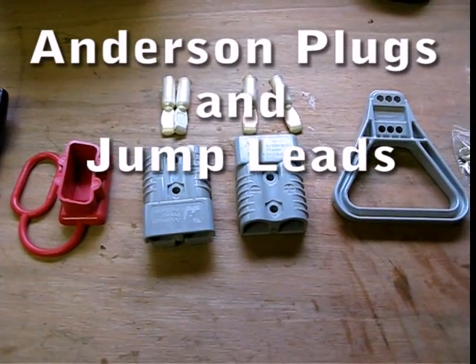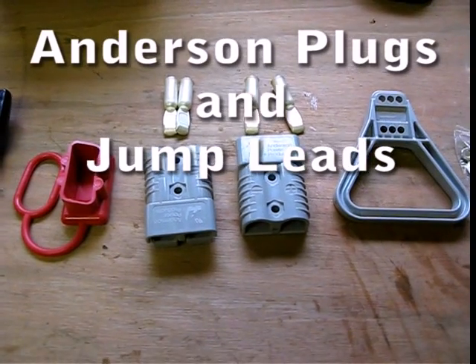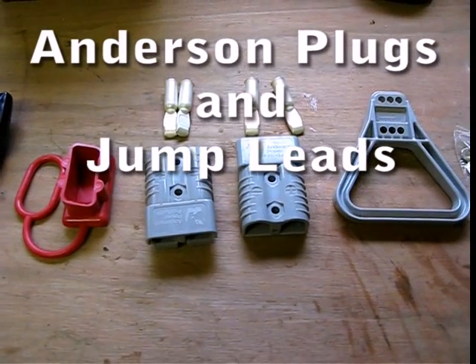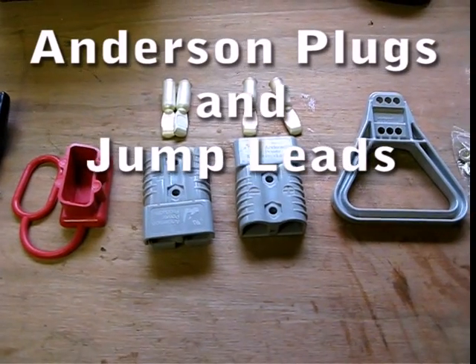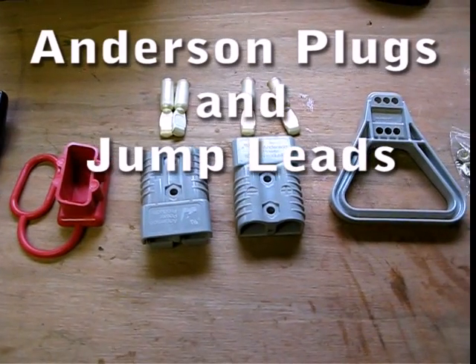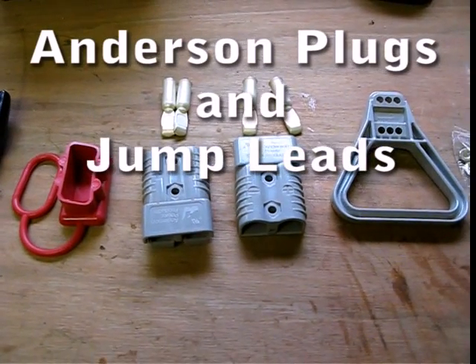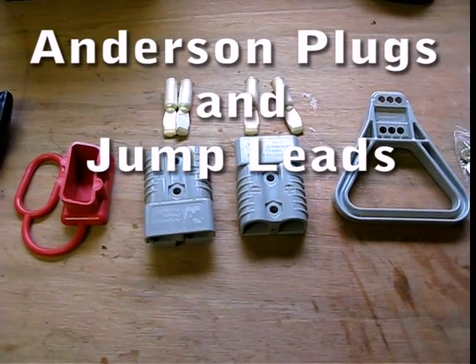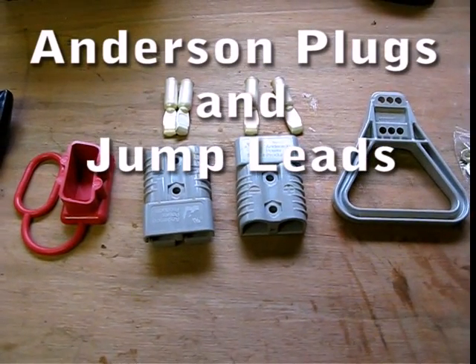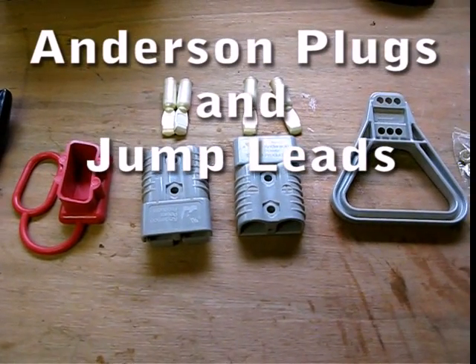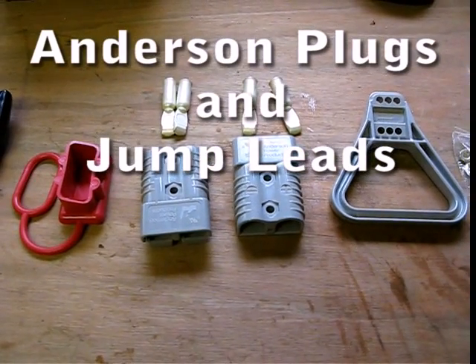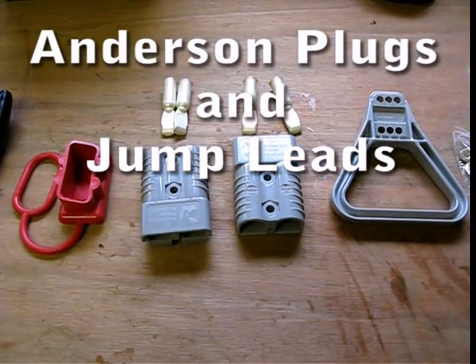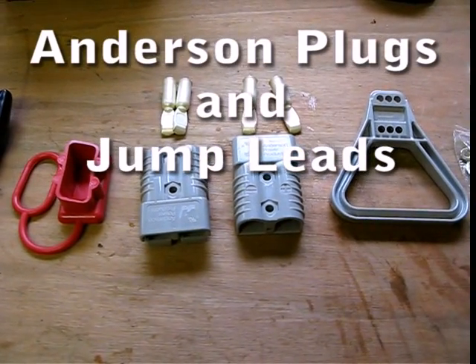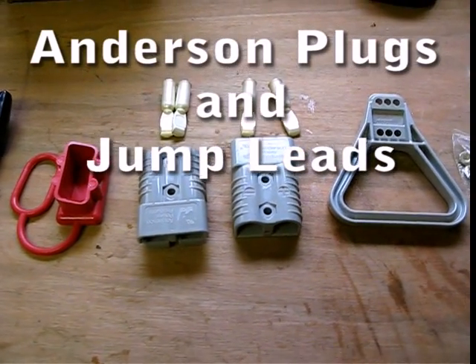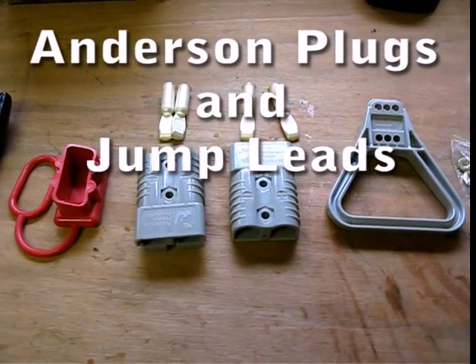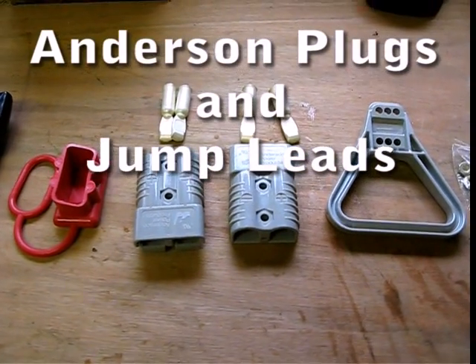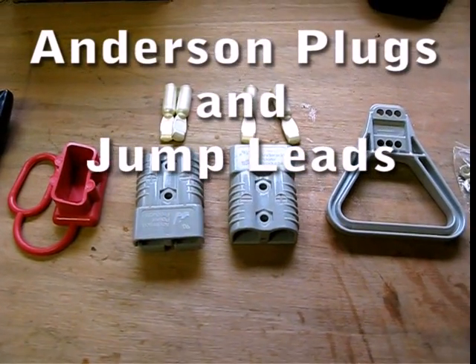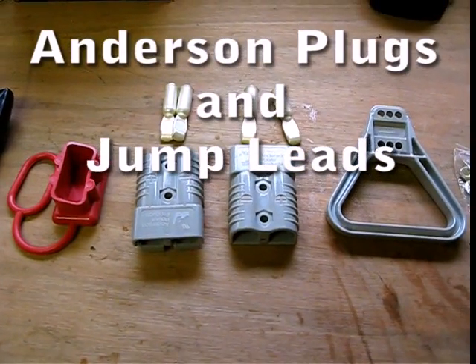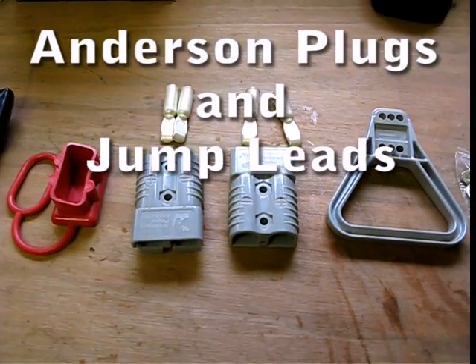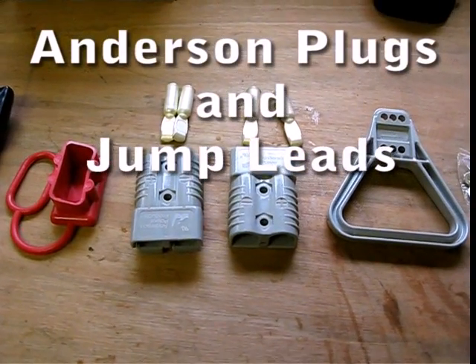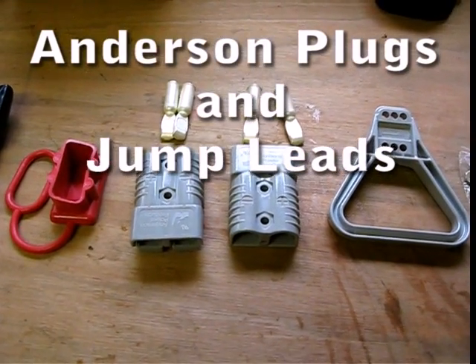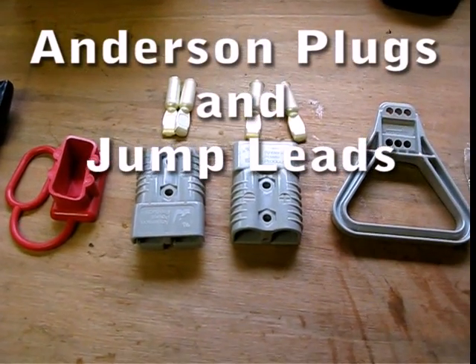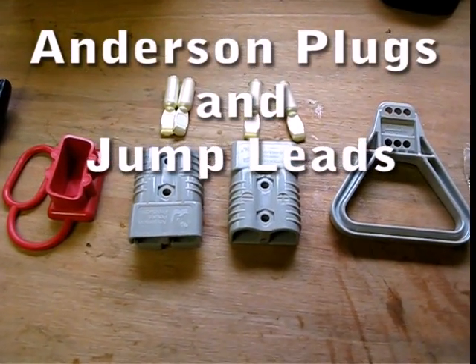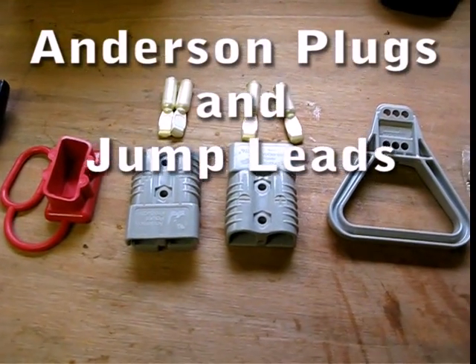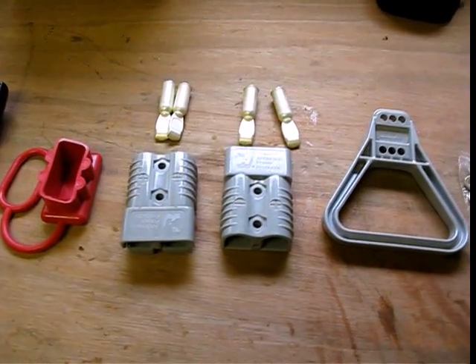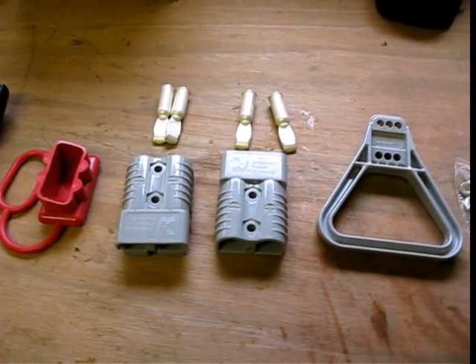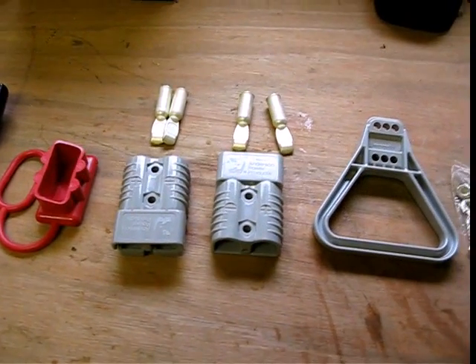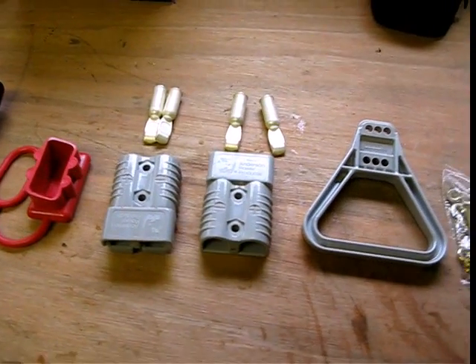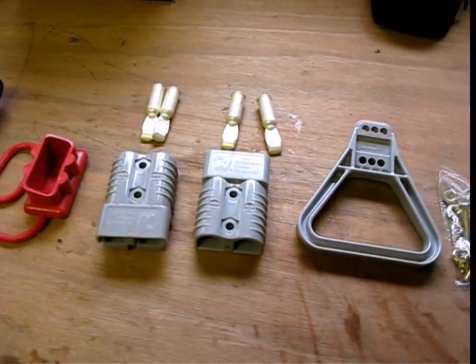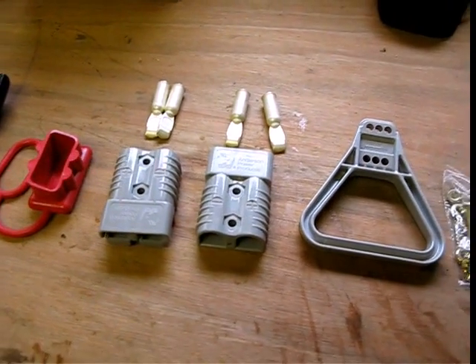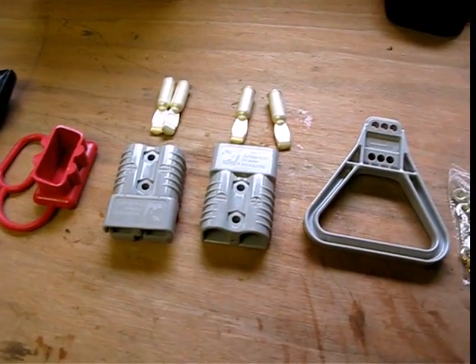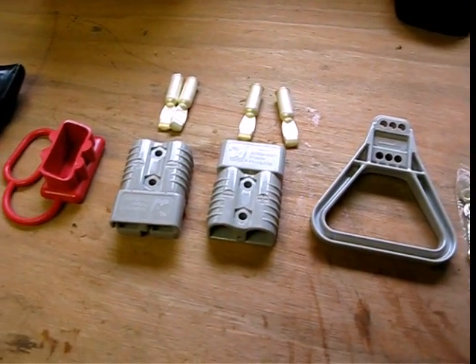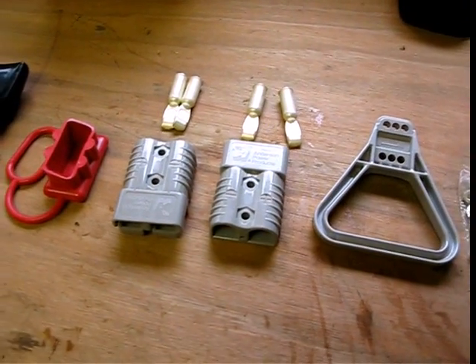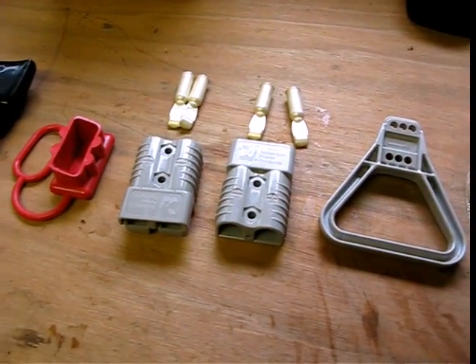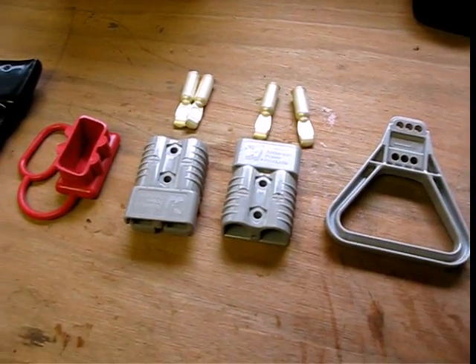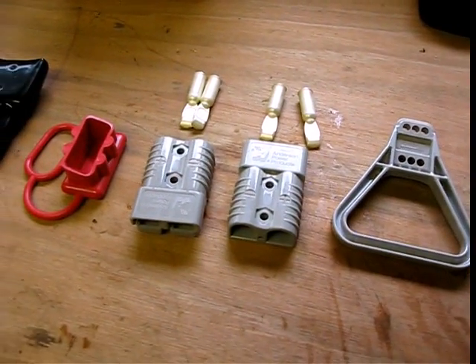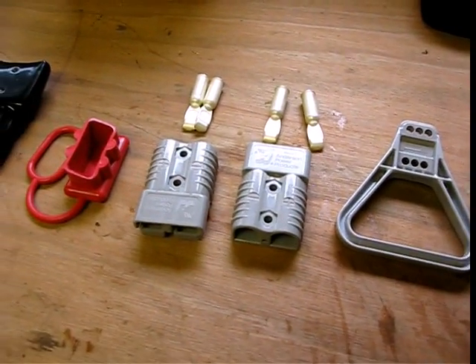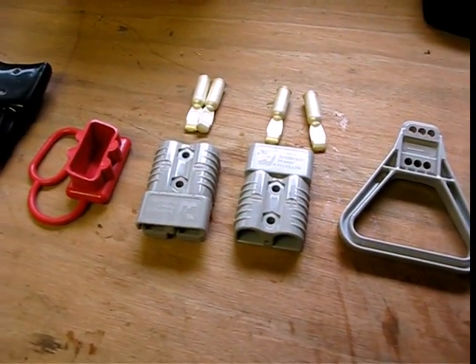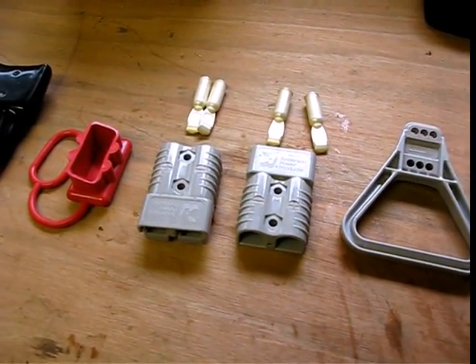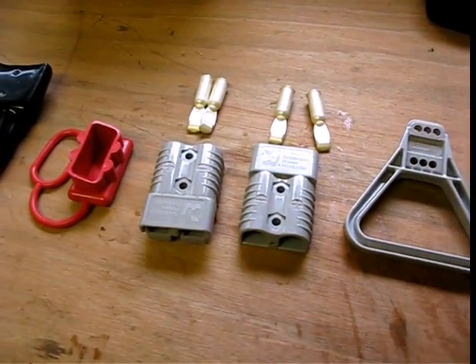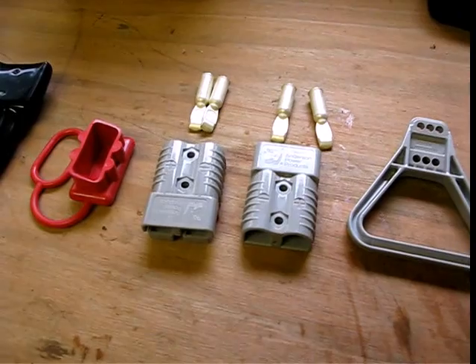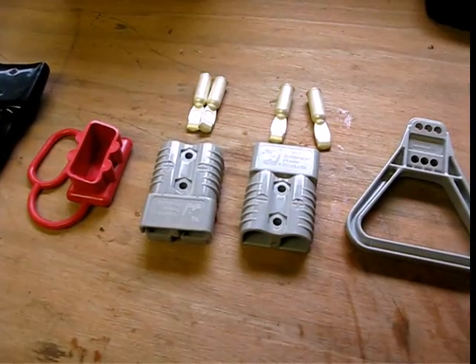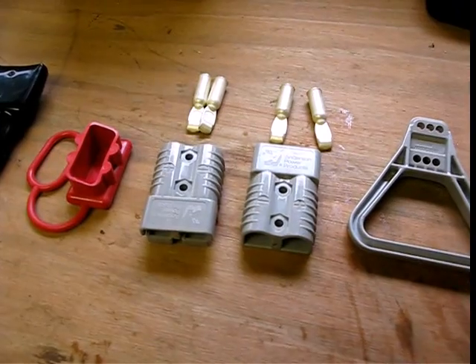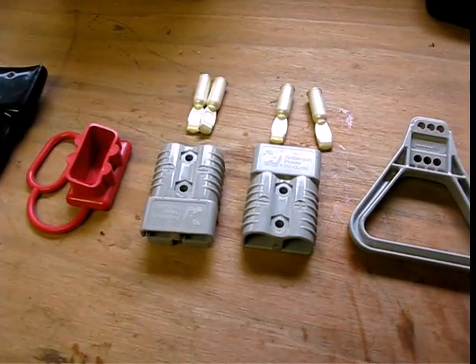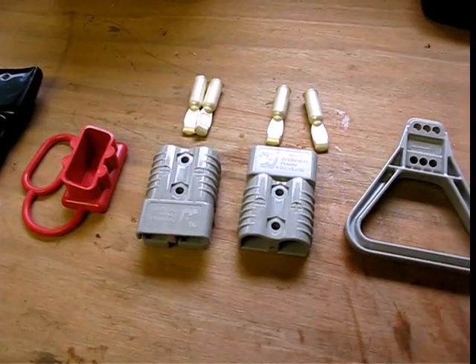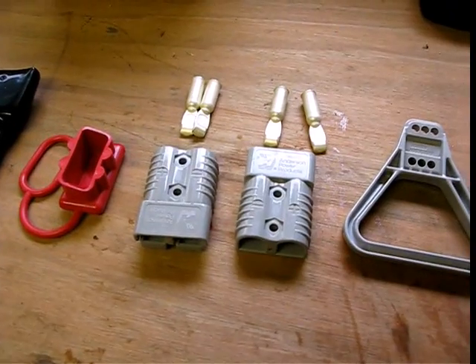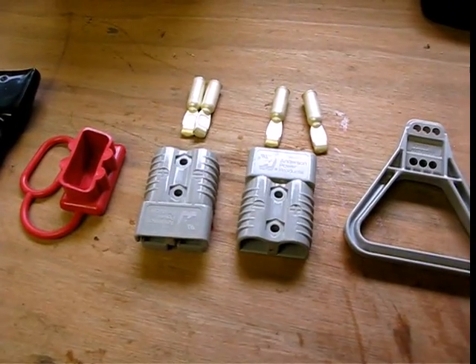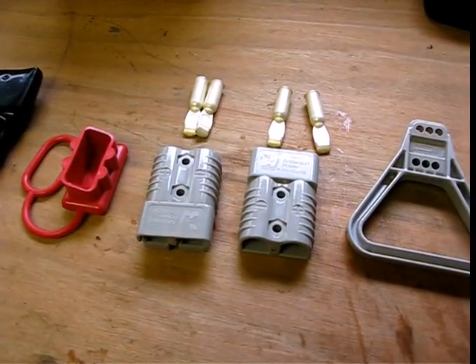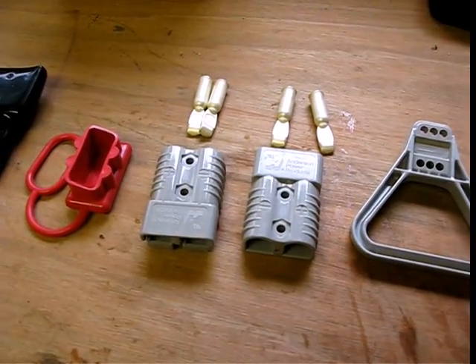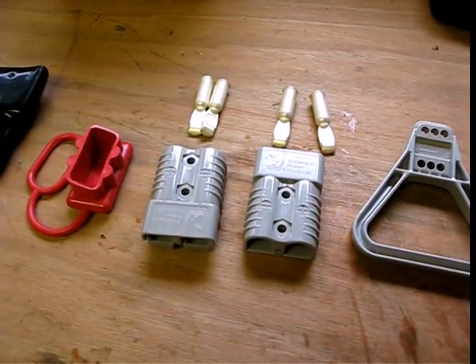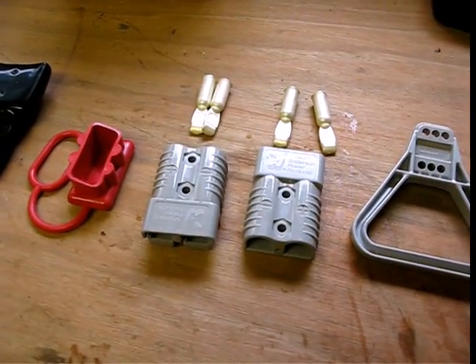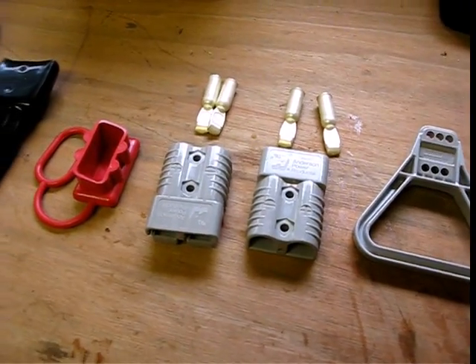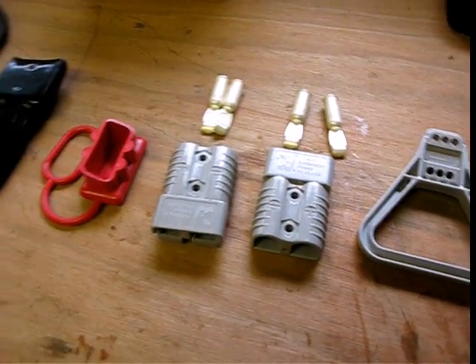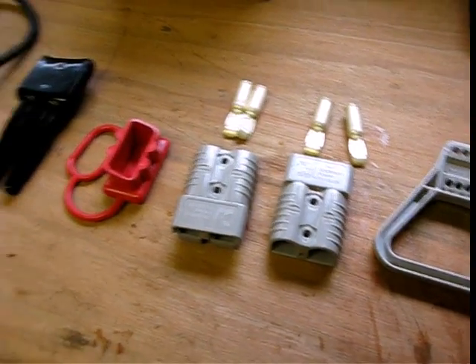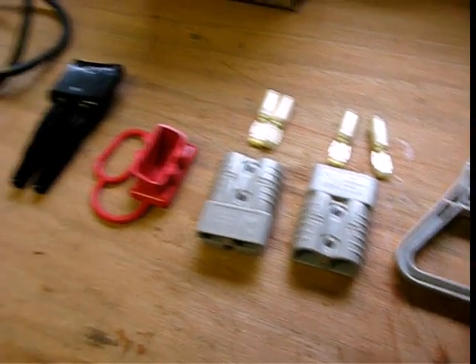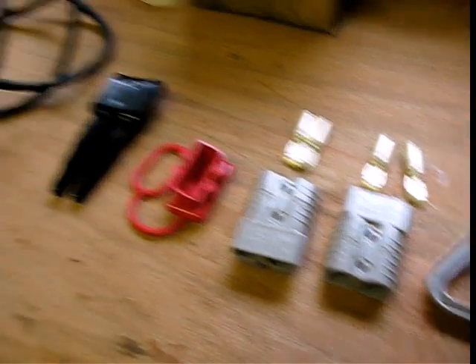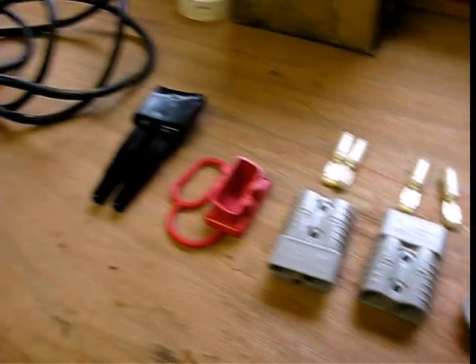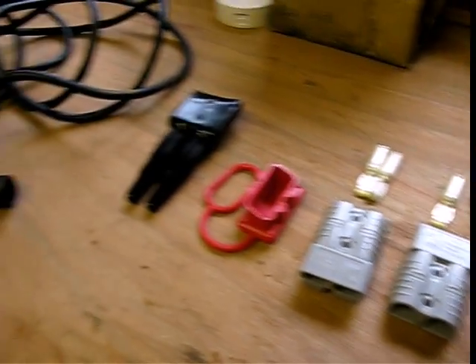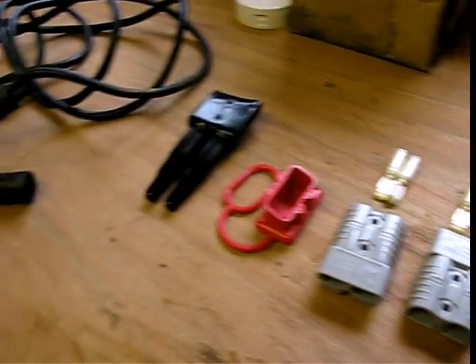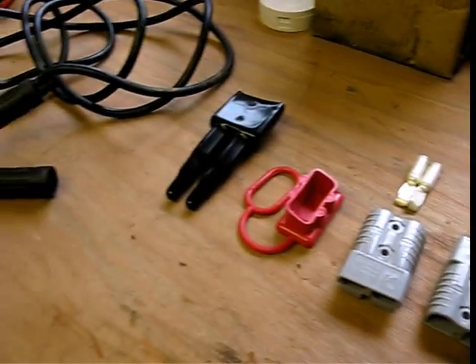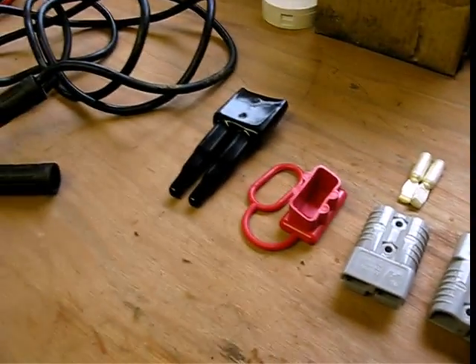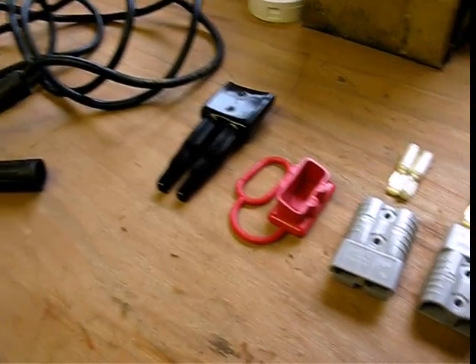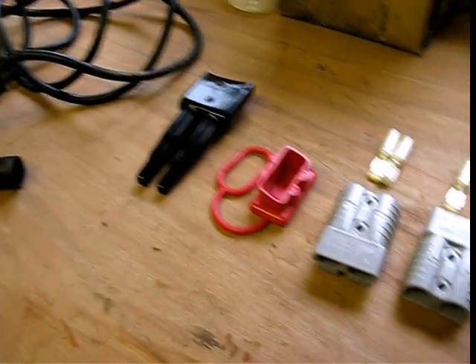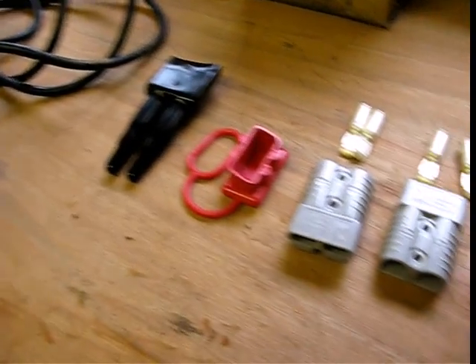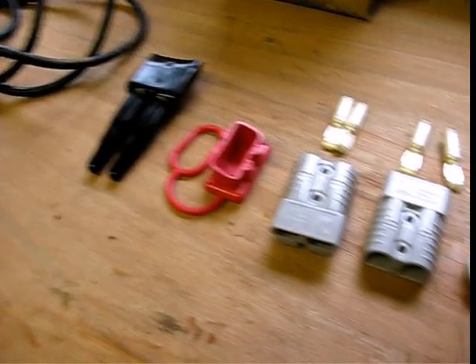Right, hi everybody. Today we're going to be talking about Anderson plugs and specifically how to make them up.